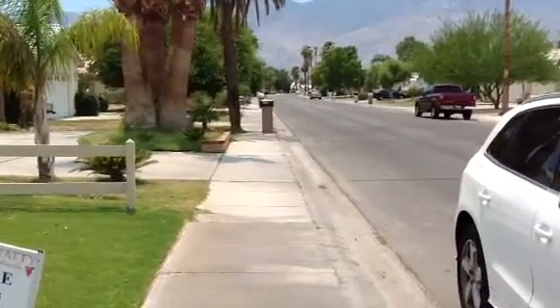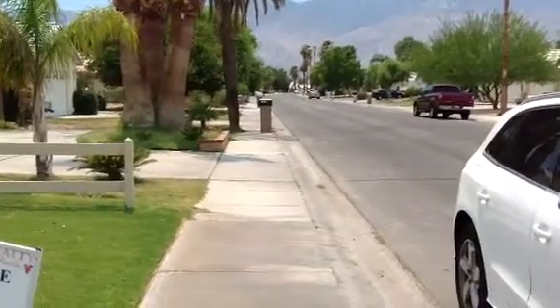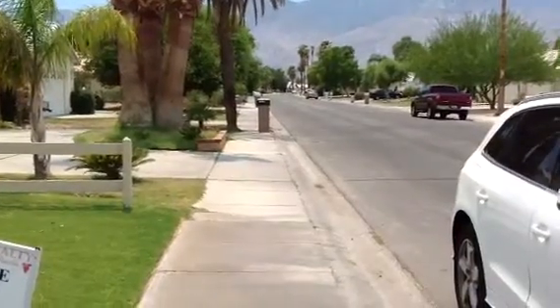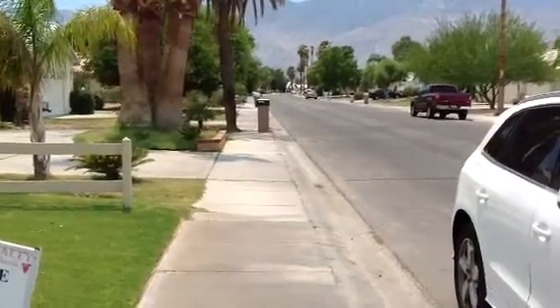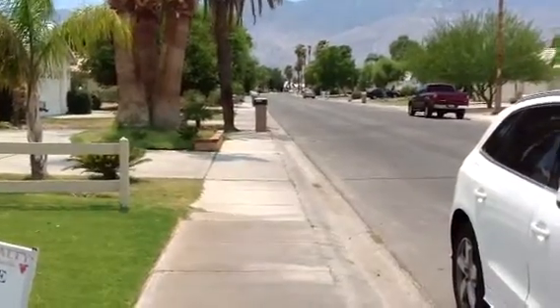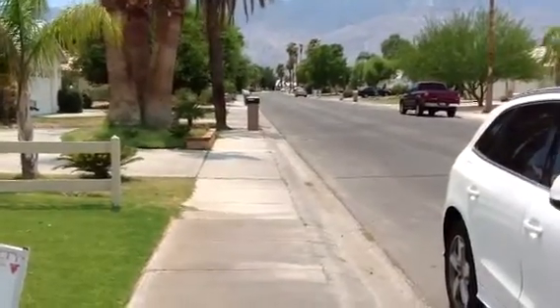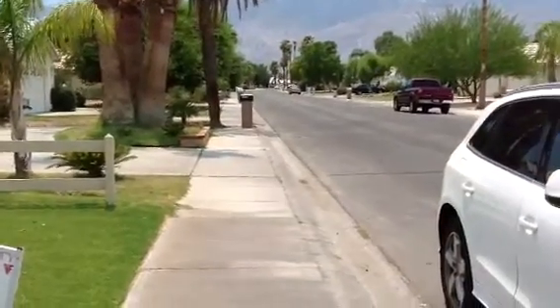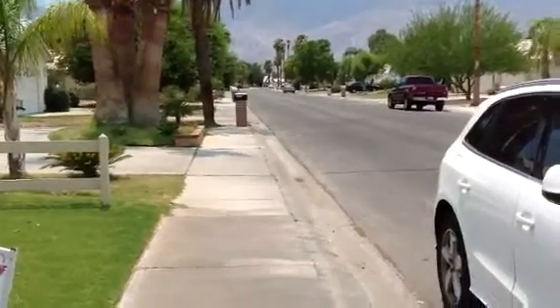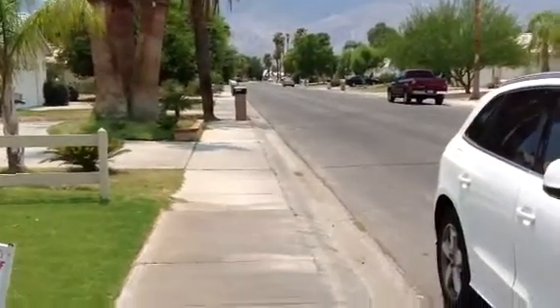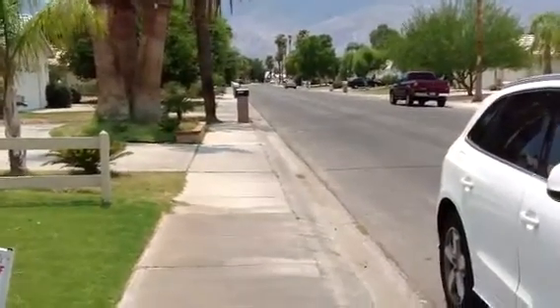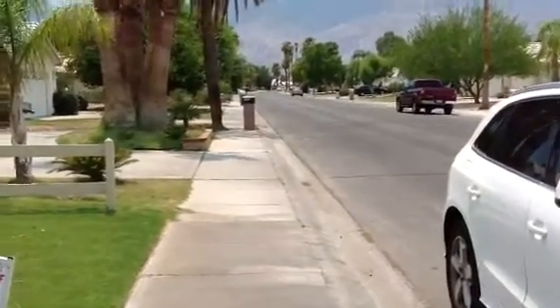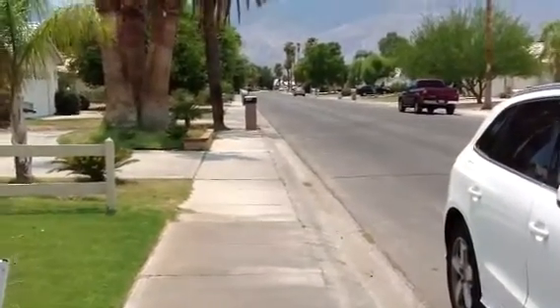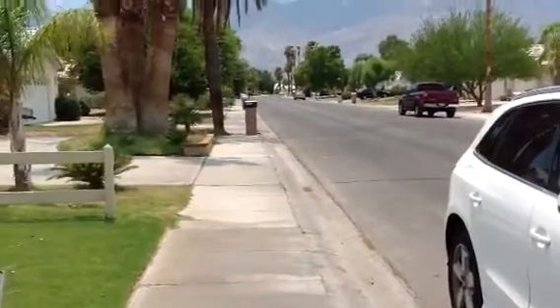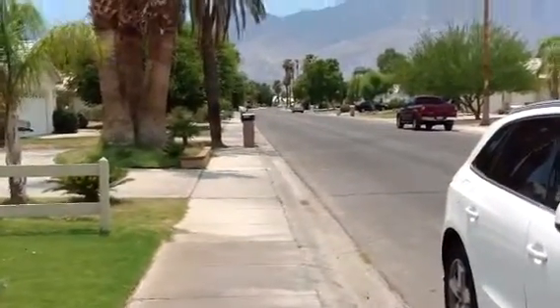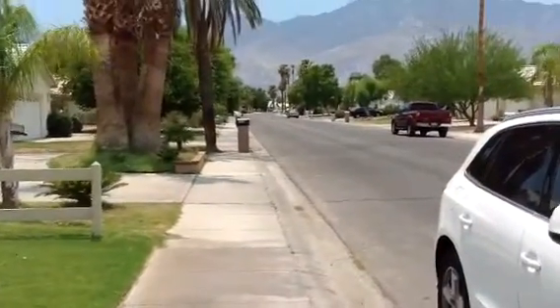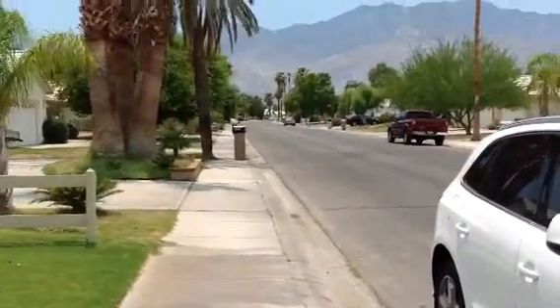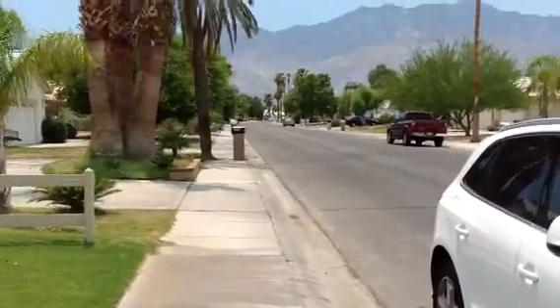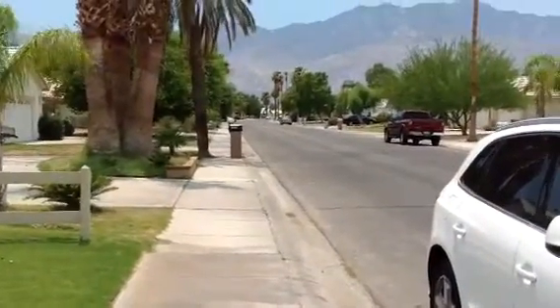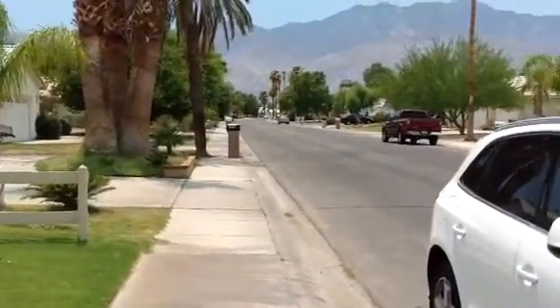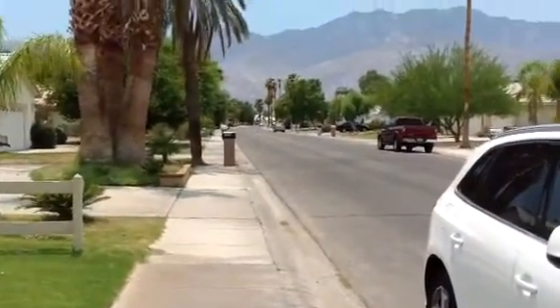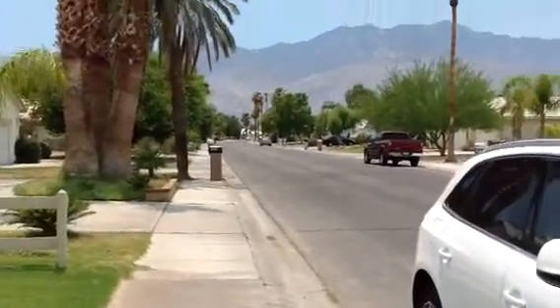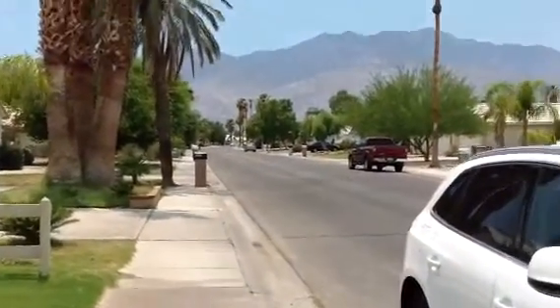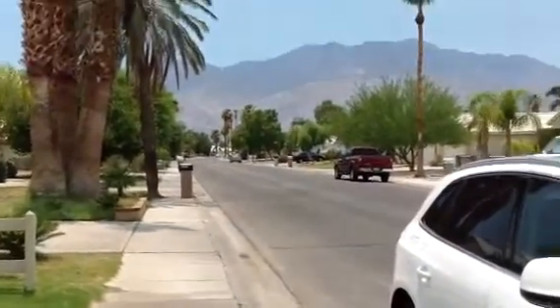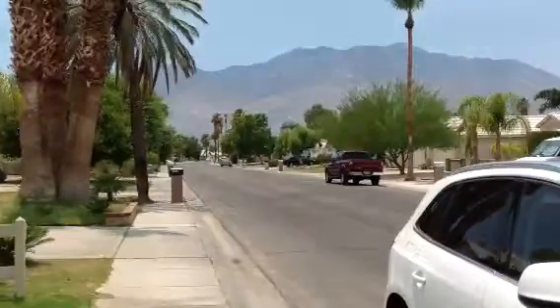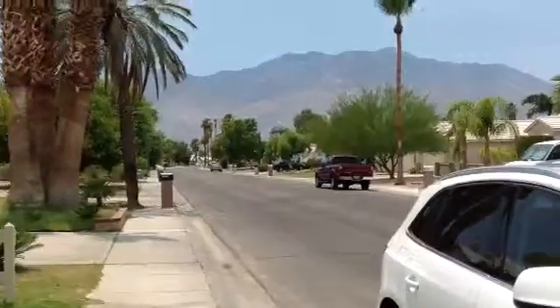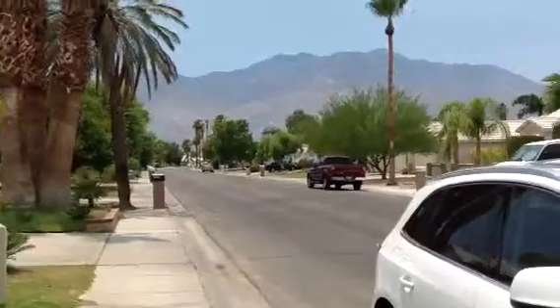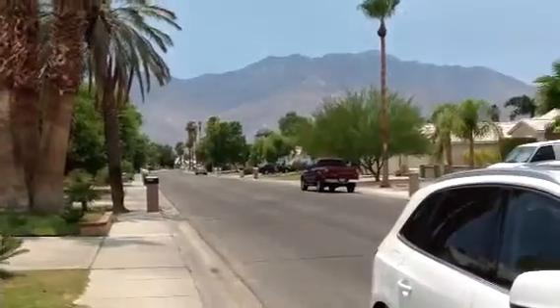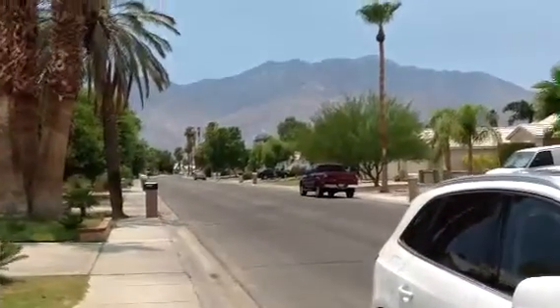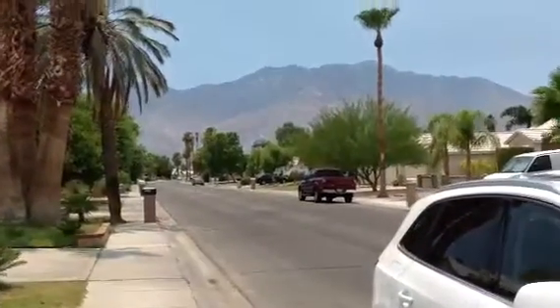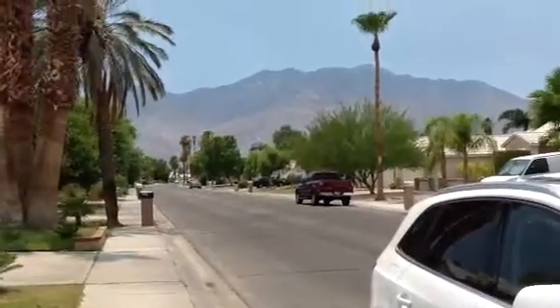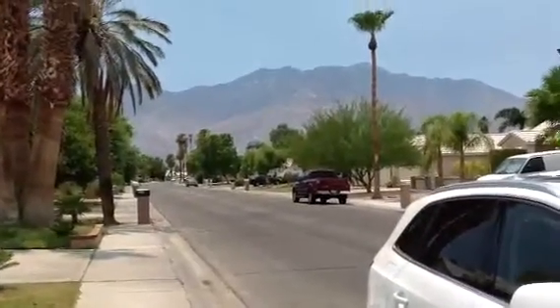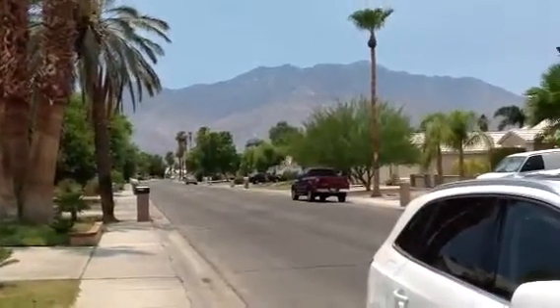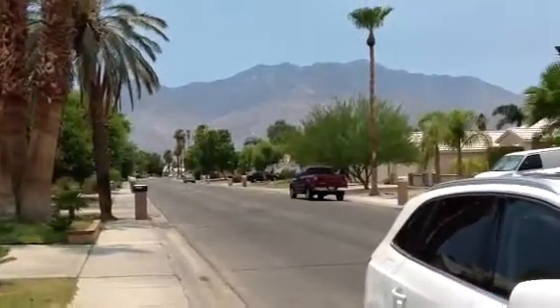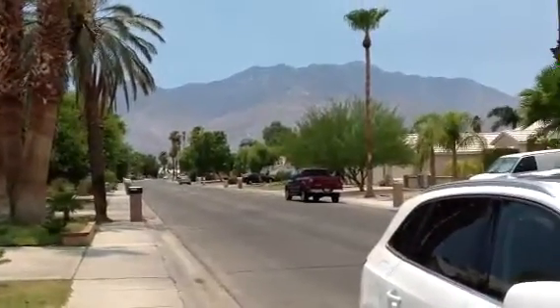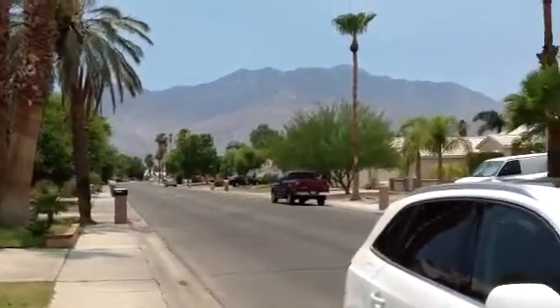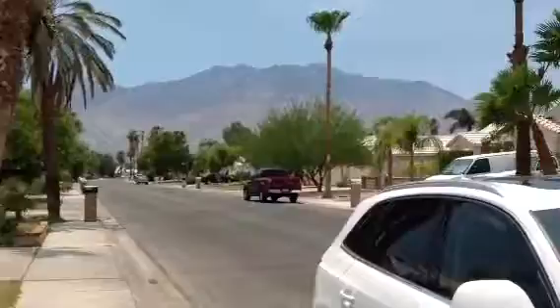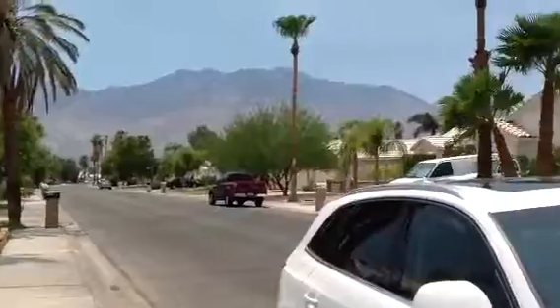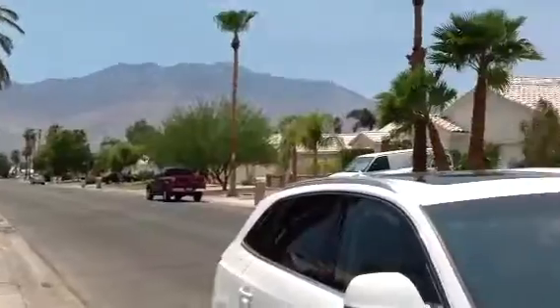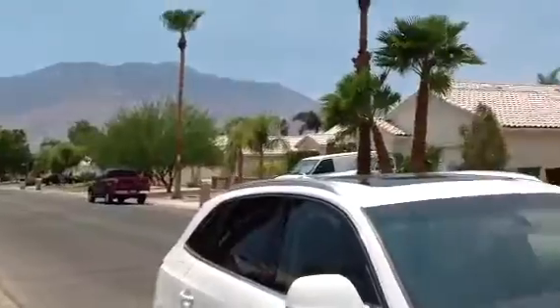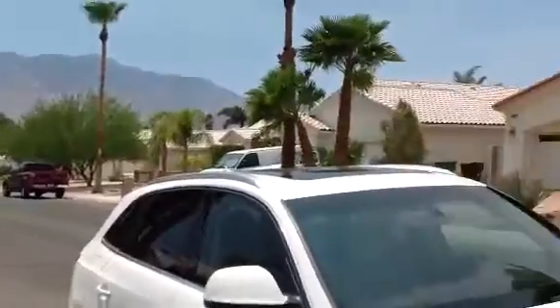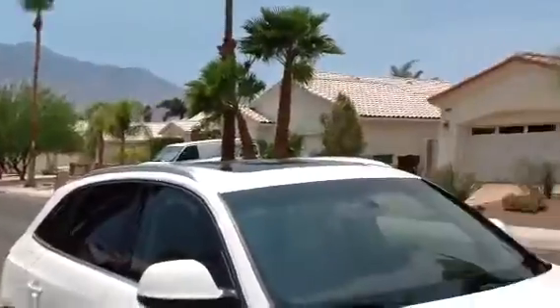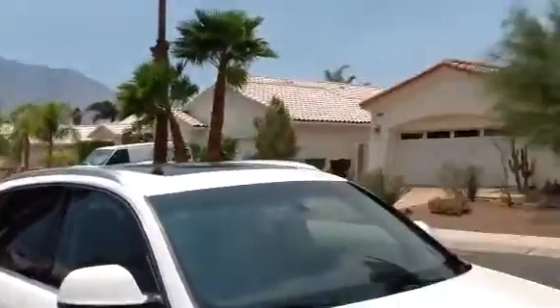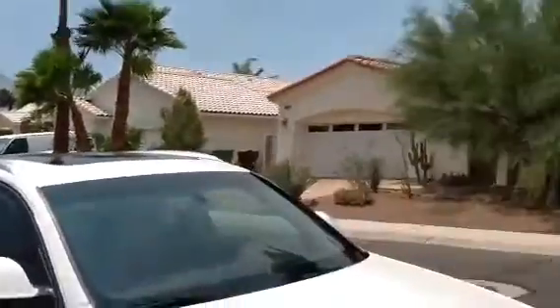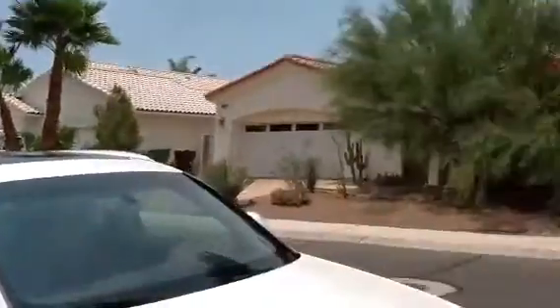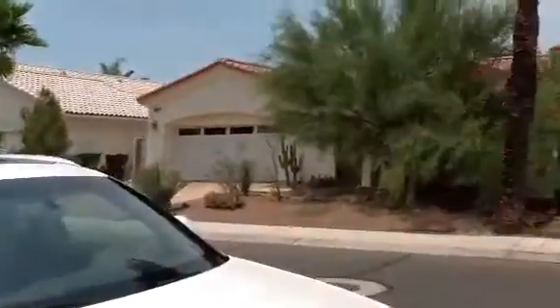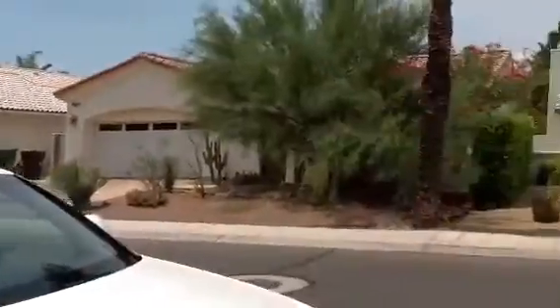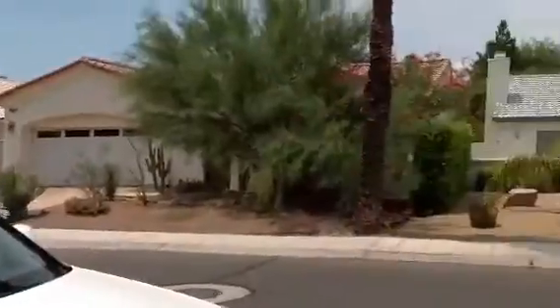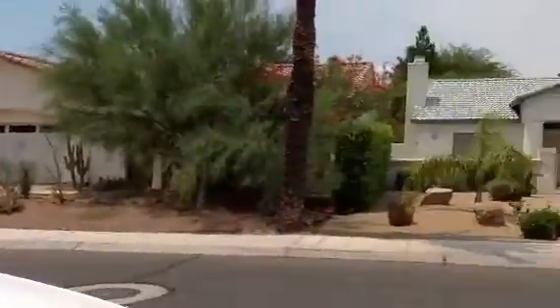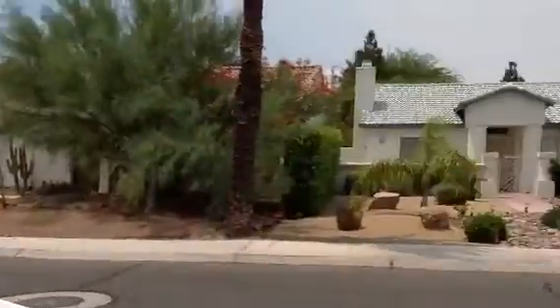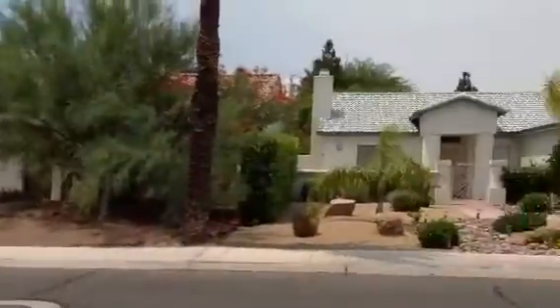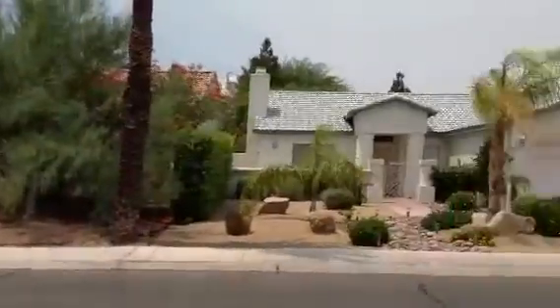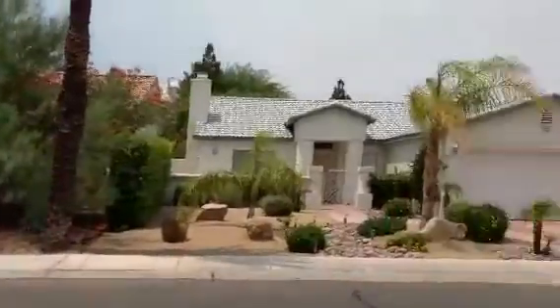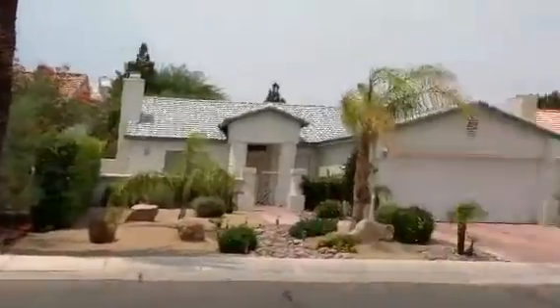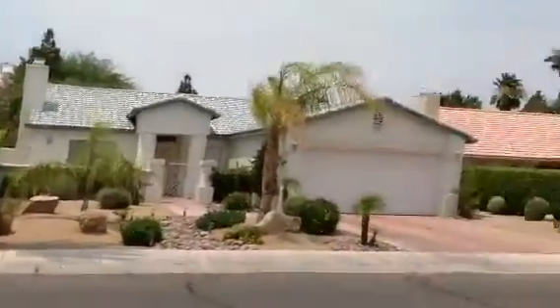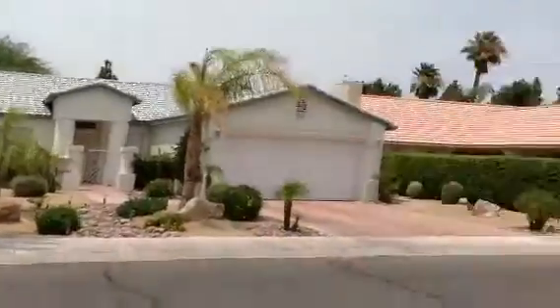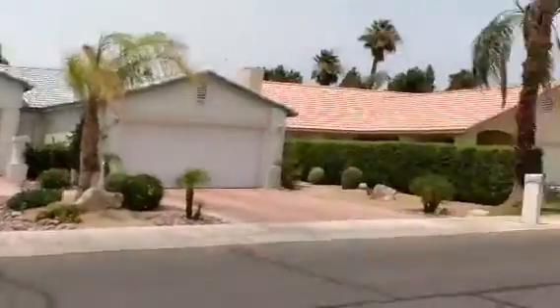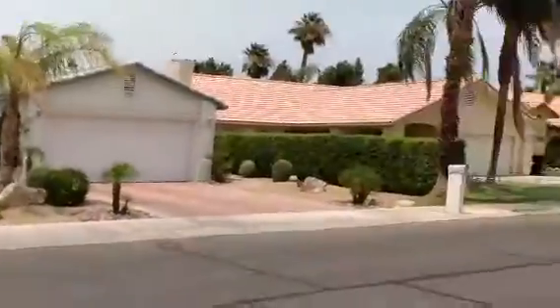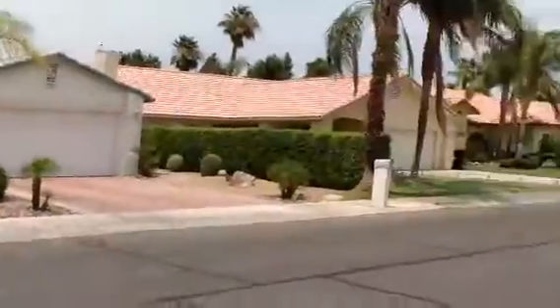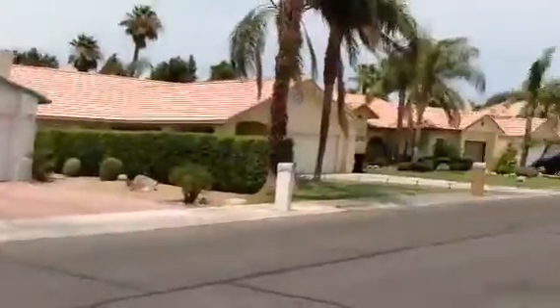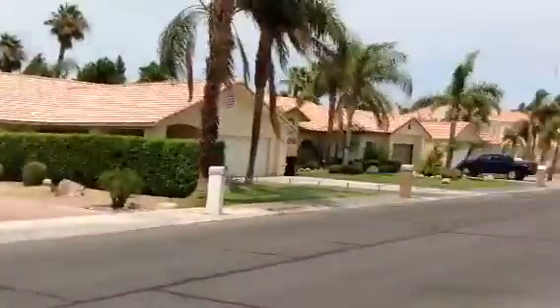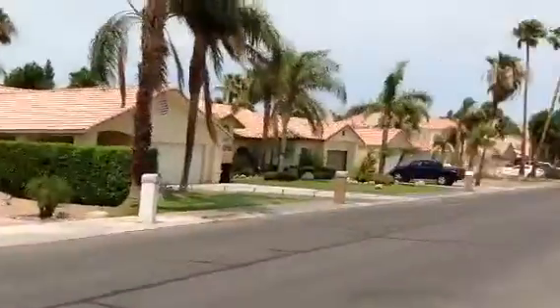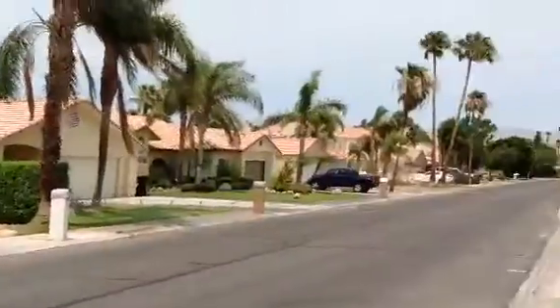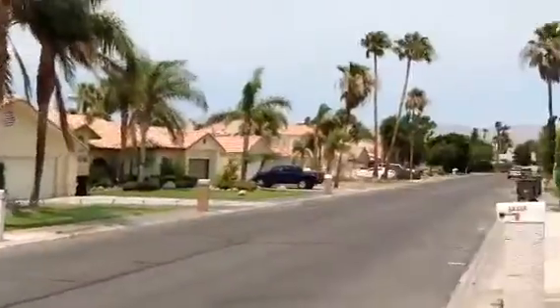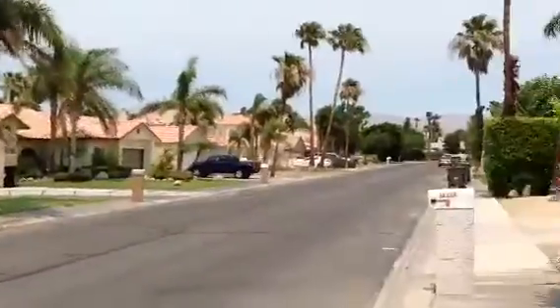Here's Durango 2. Some nice mountain views from the front. The neighbors' houses look pretty good.